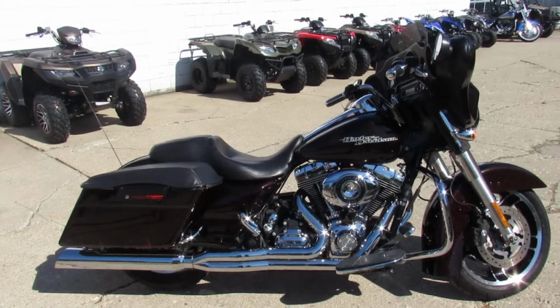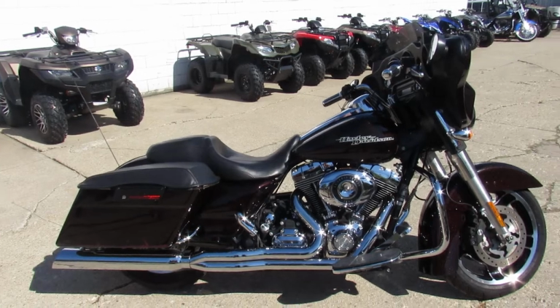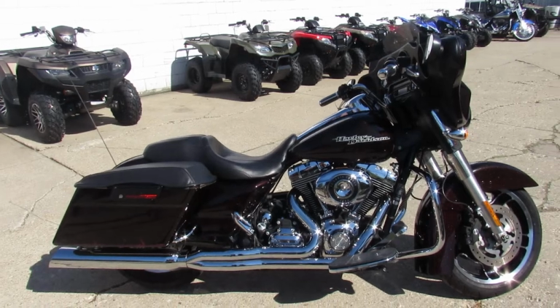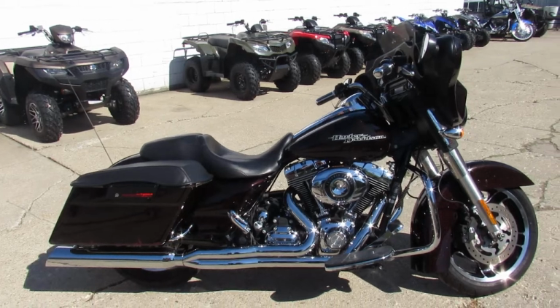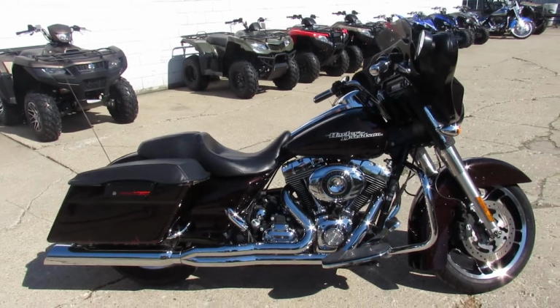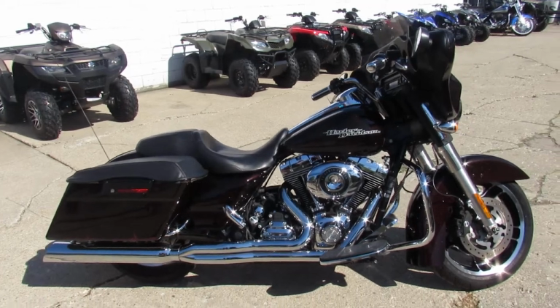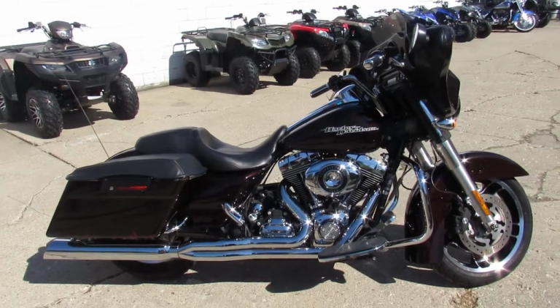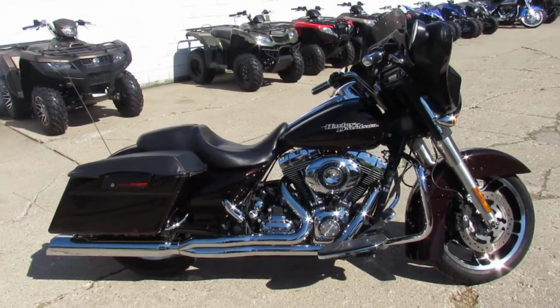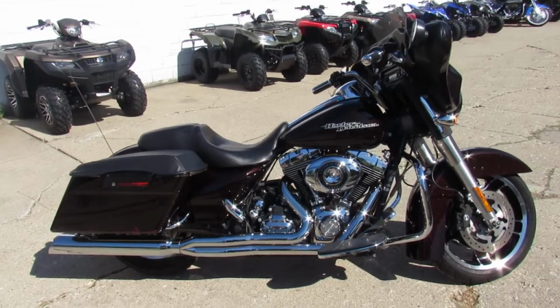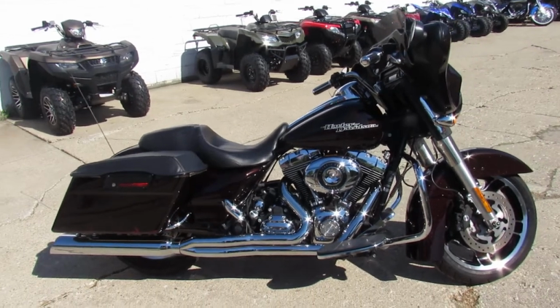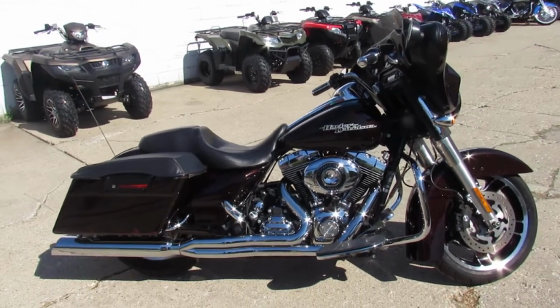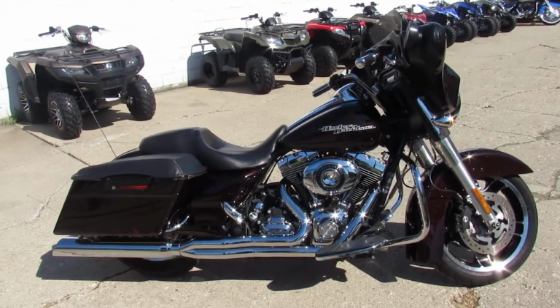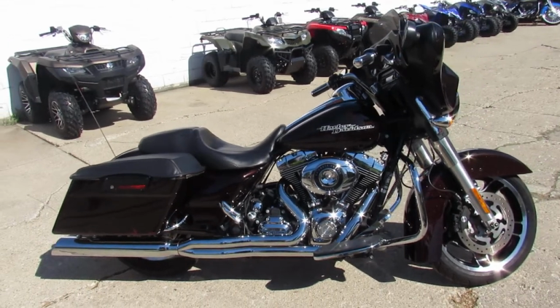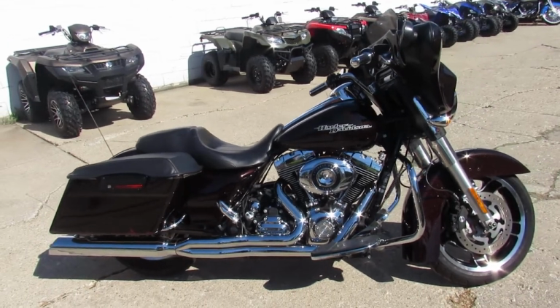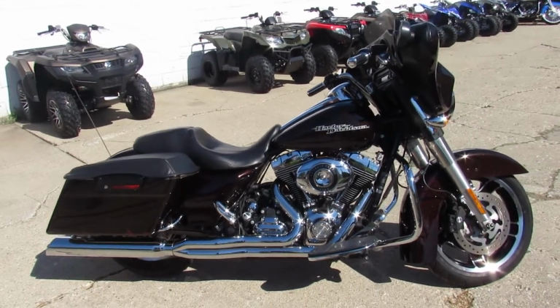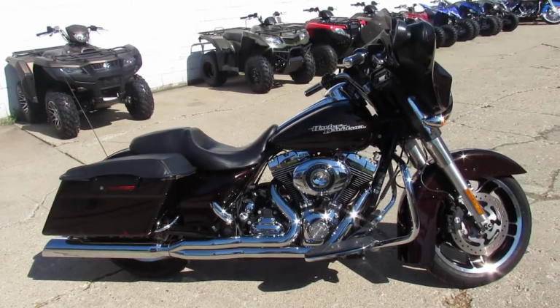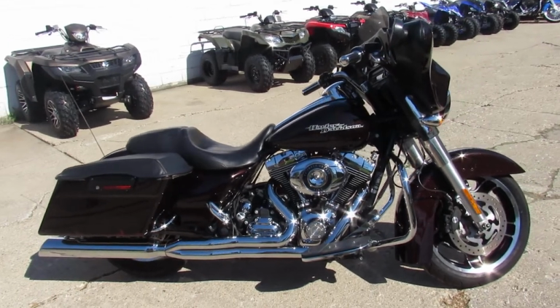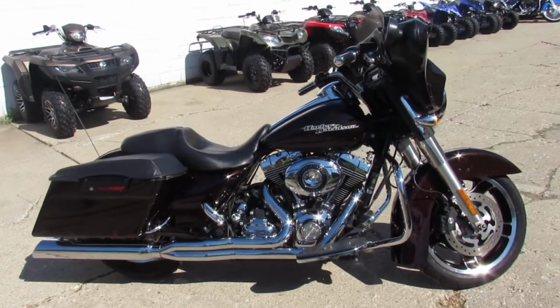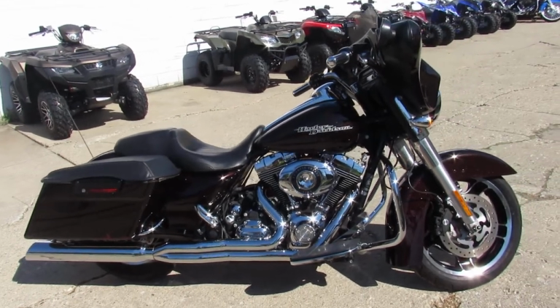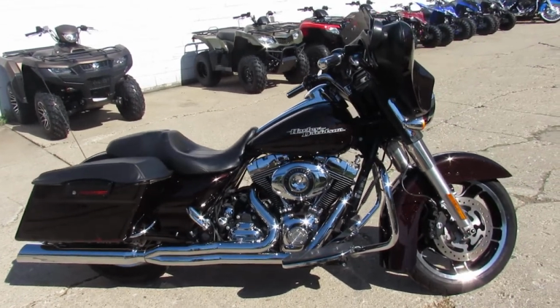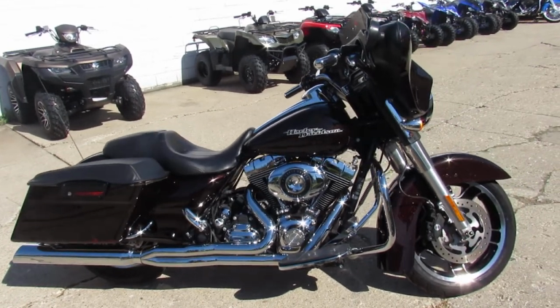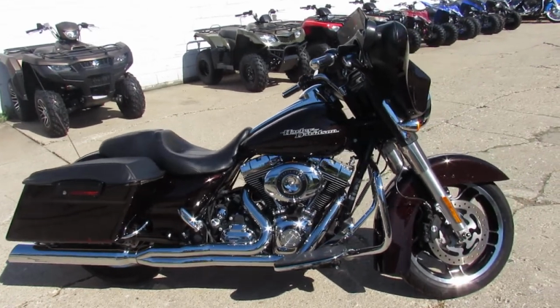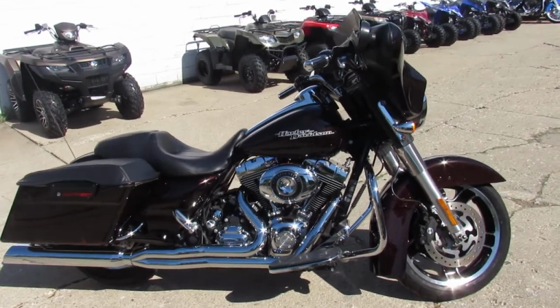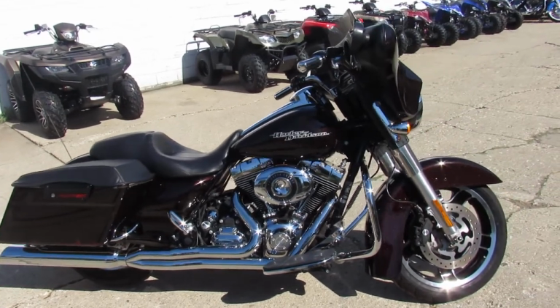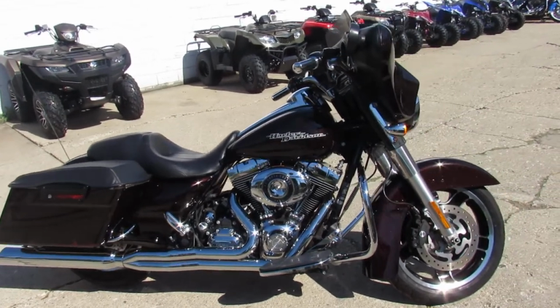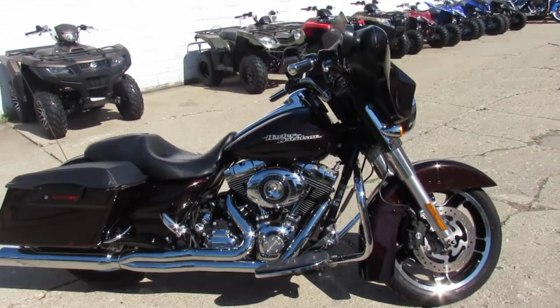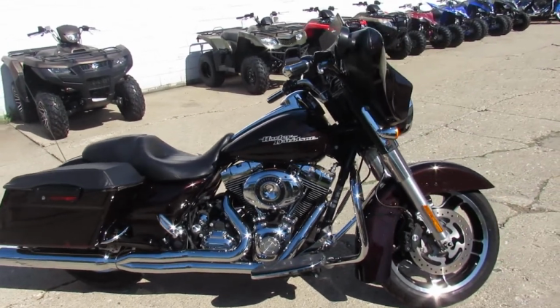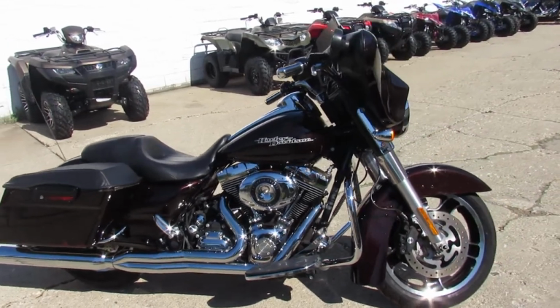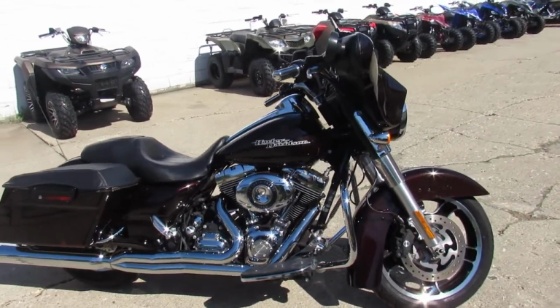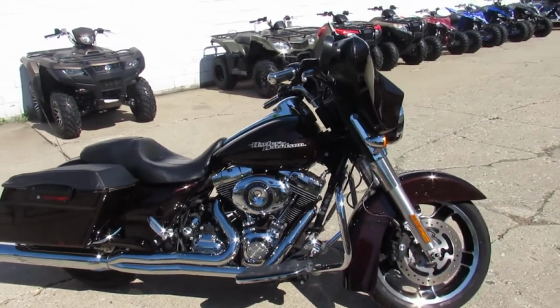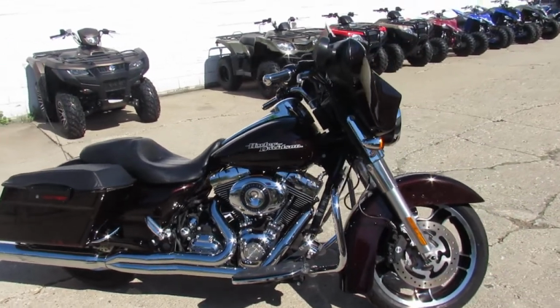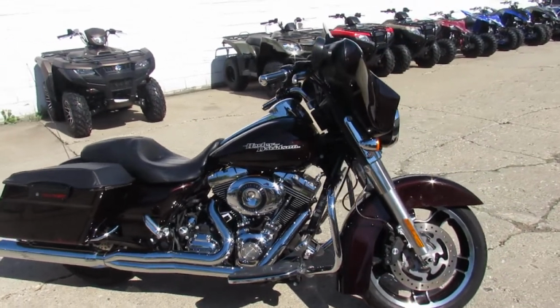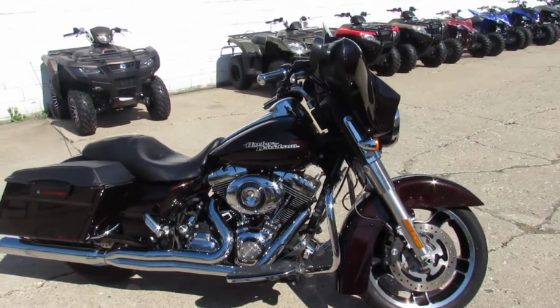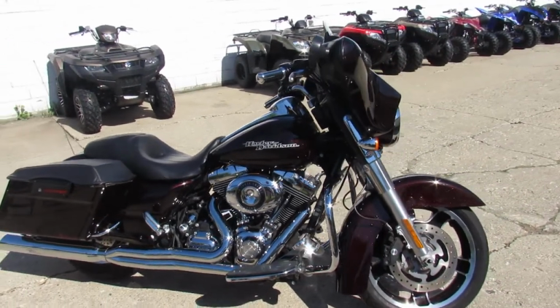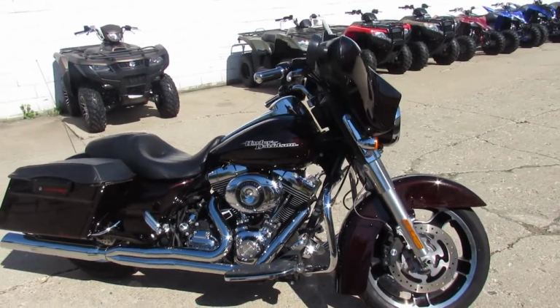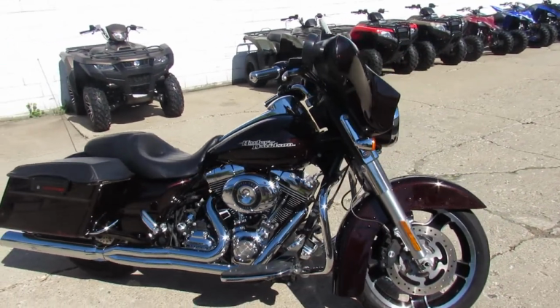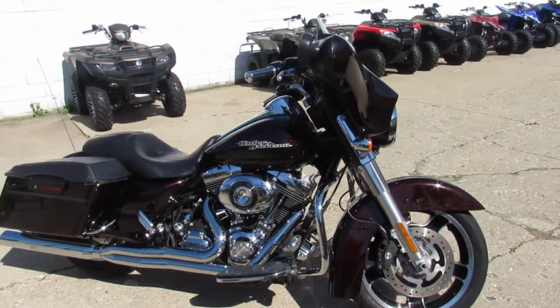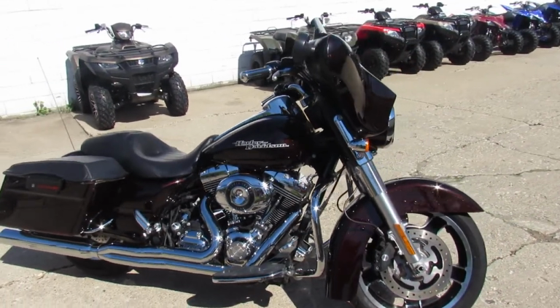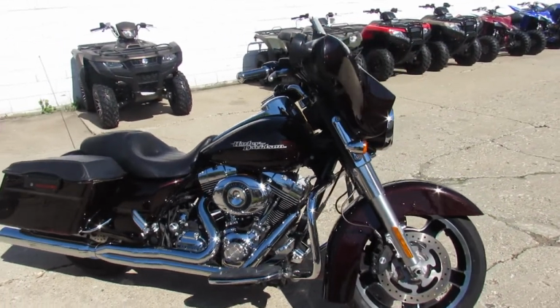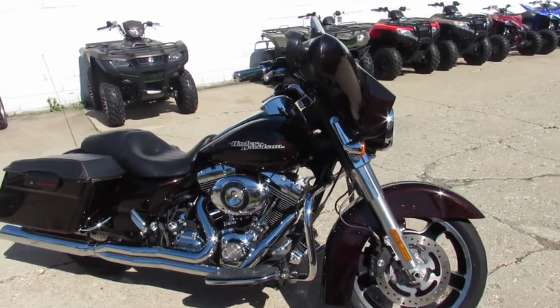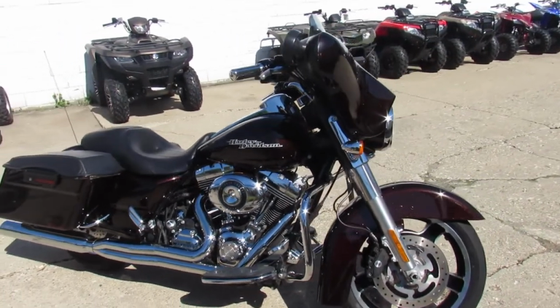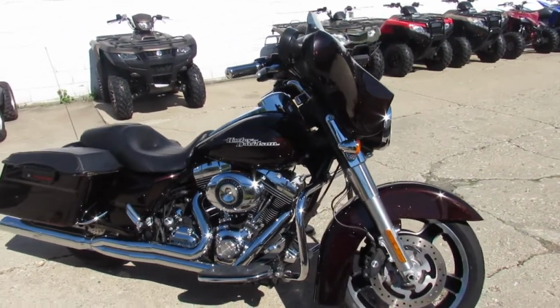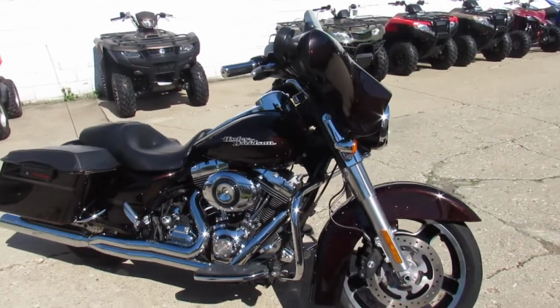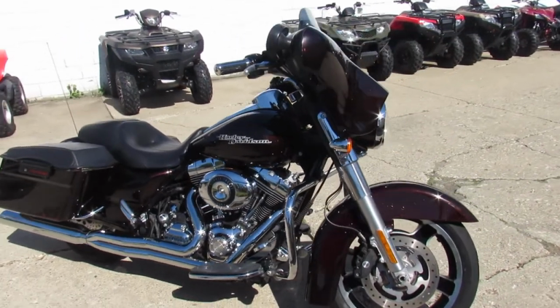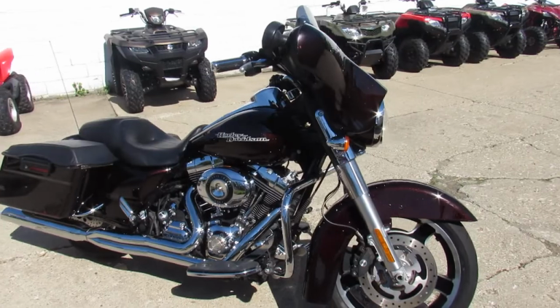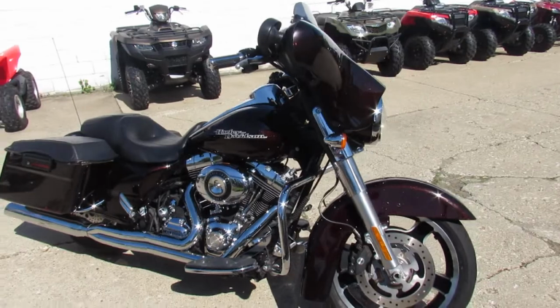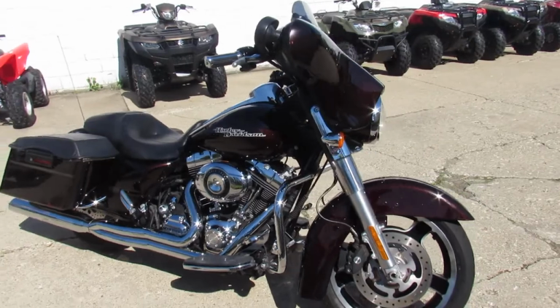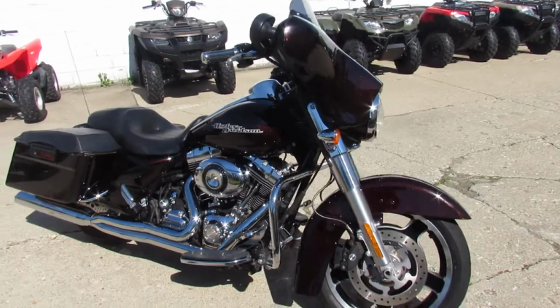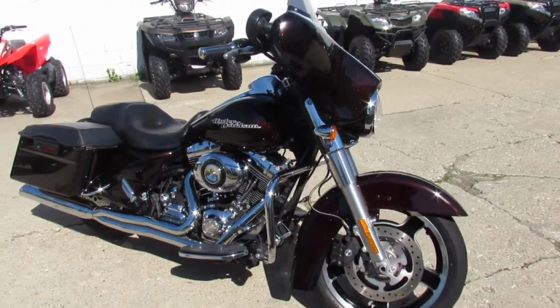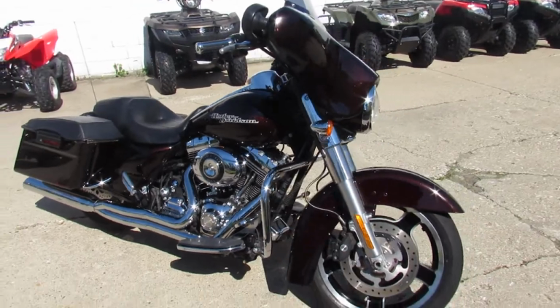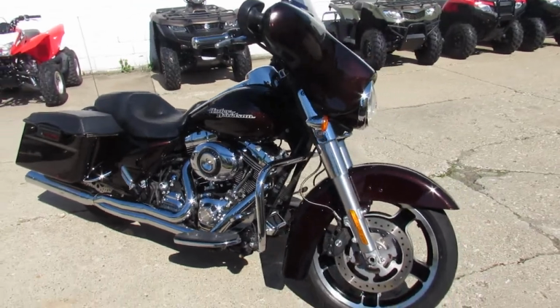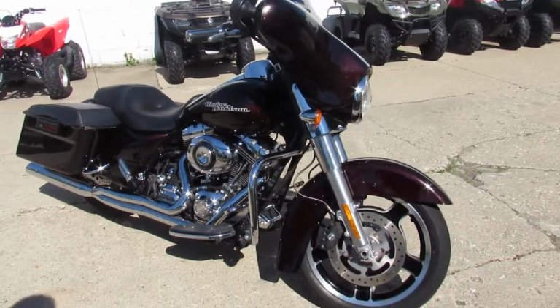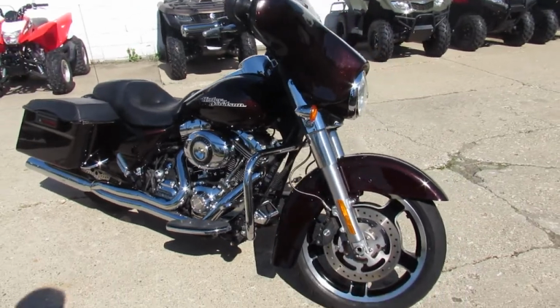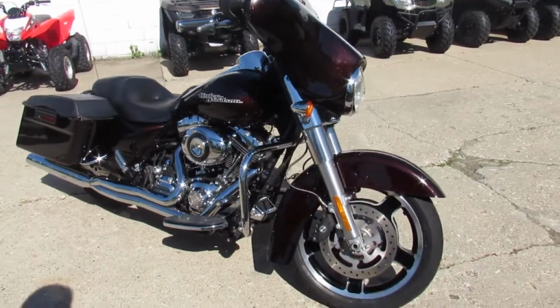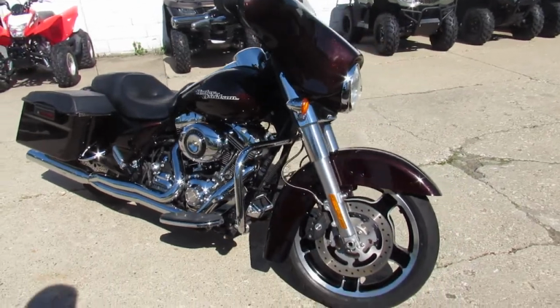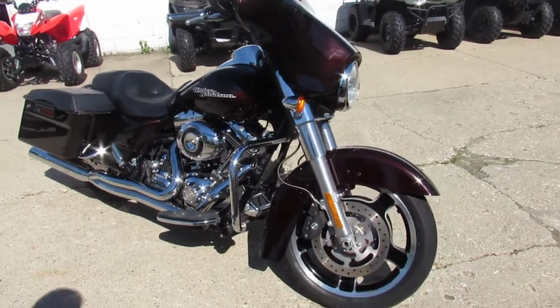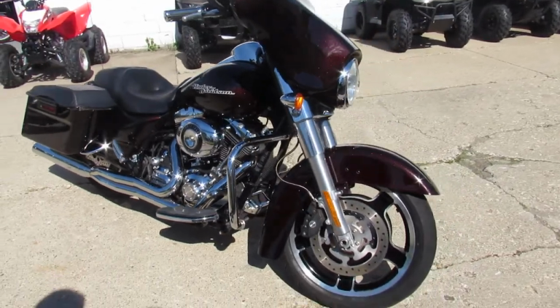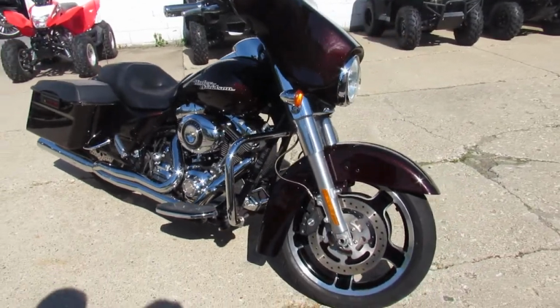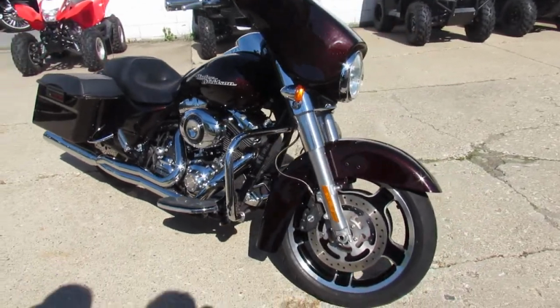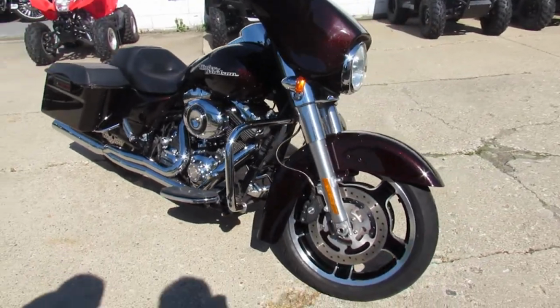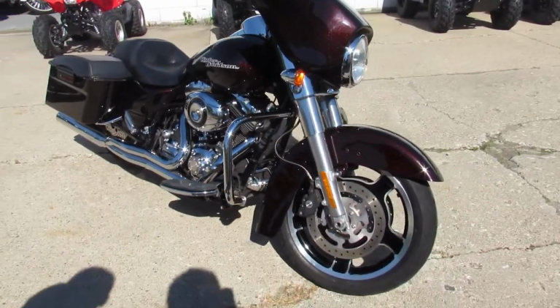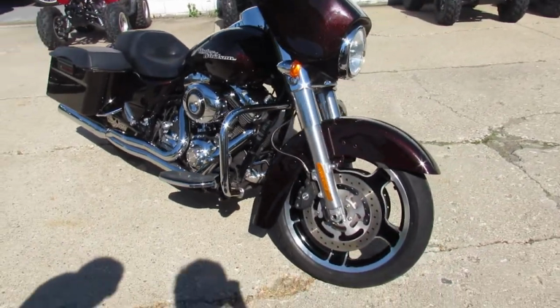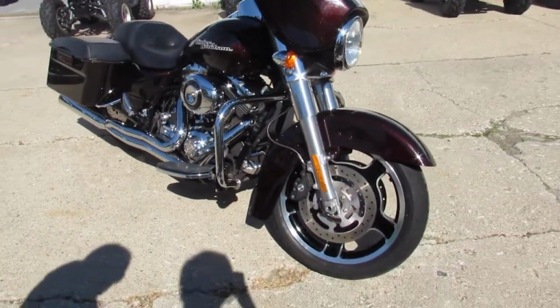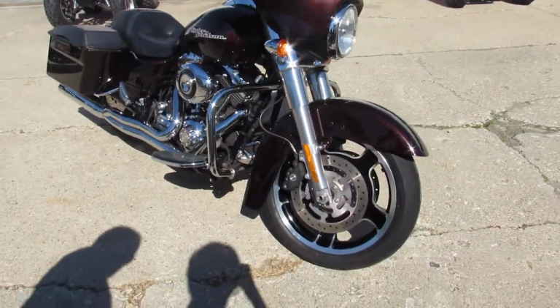Hey guys, it's Approval Power Sports. It's sunny and 80 degrees out, bikes up and down the street all over the place — it's riding season.